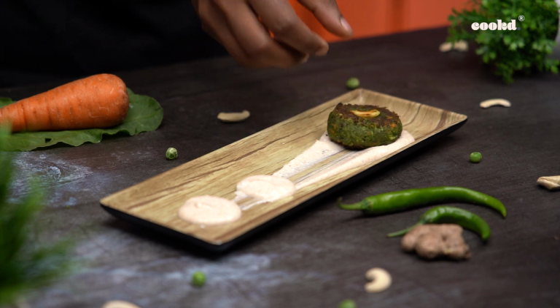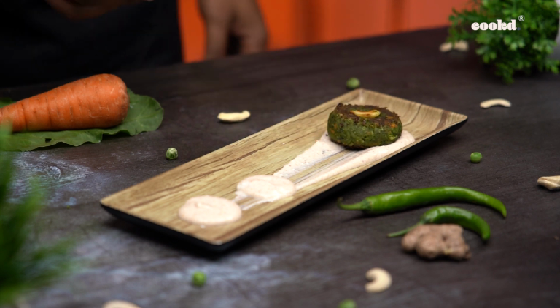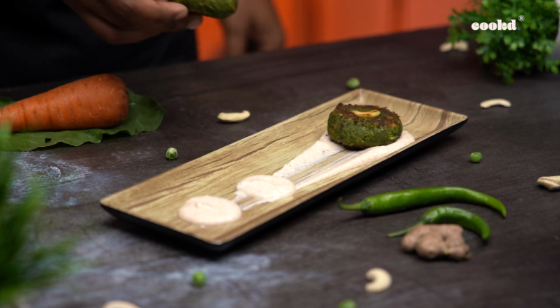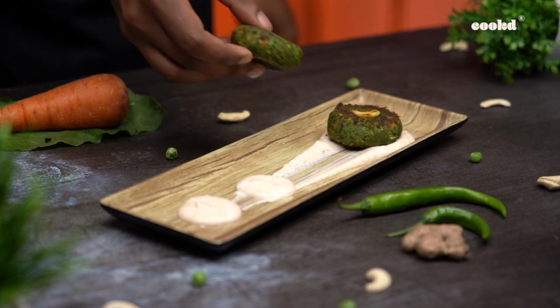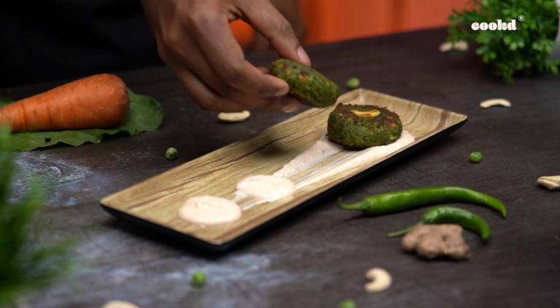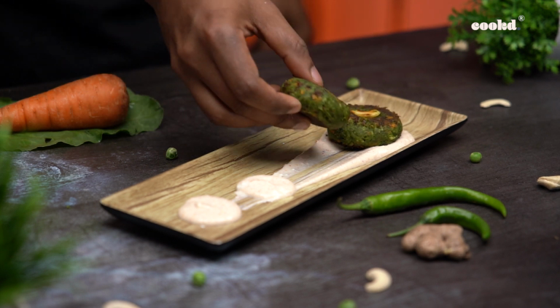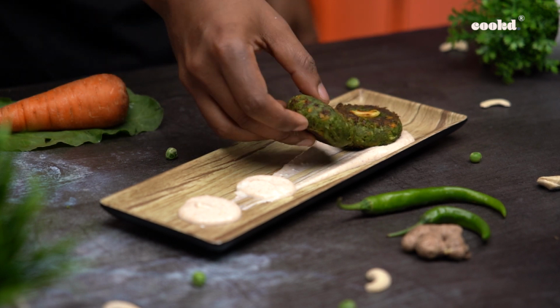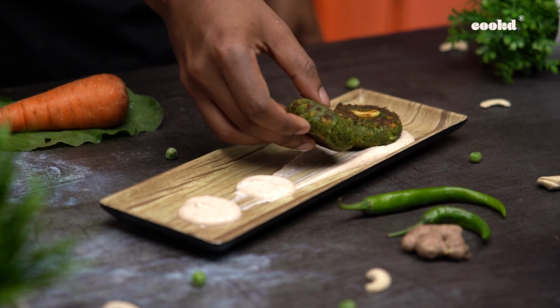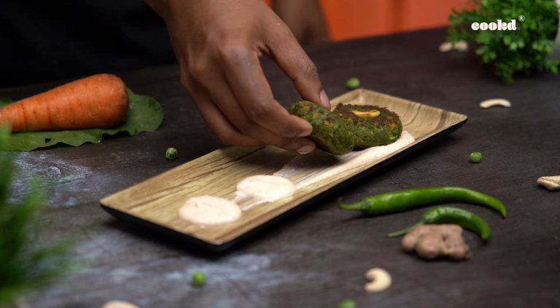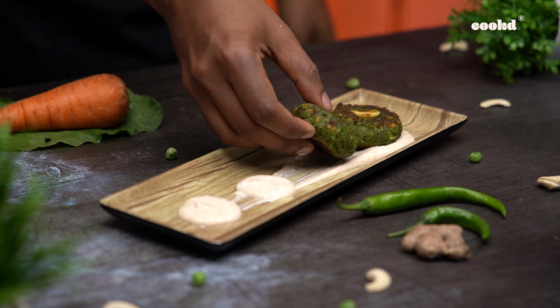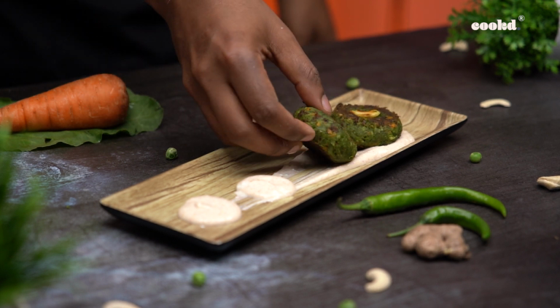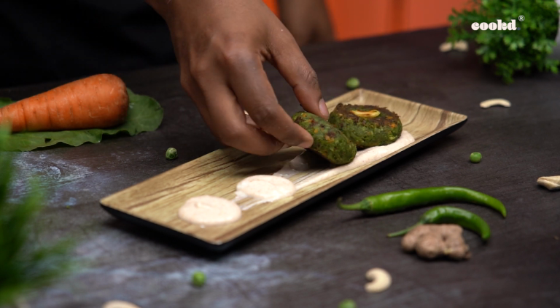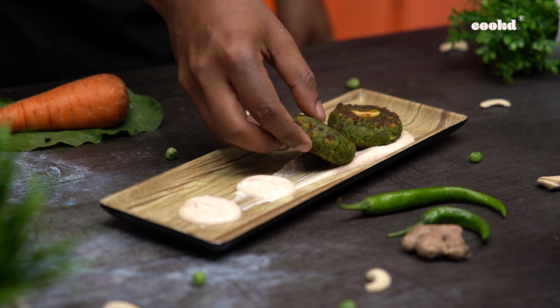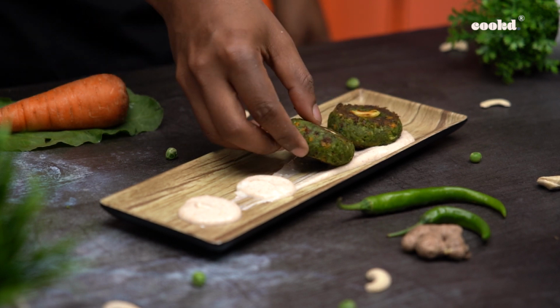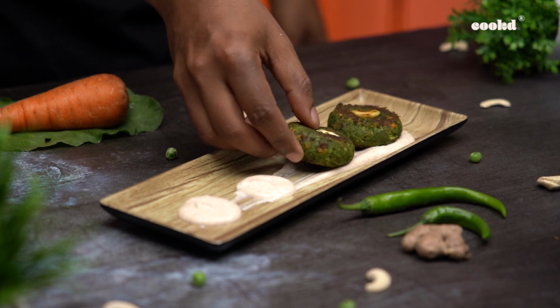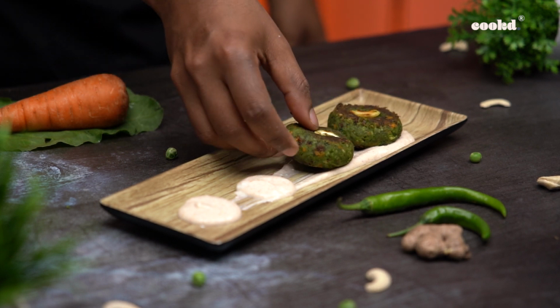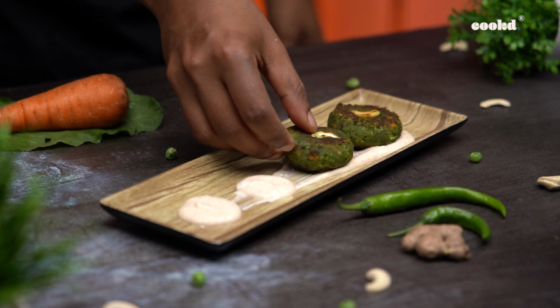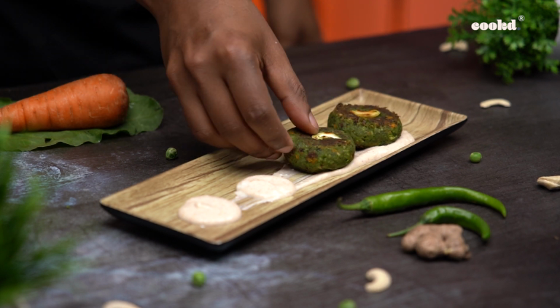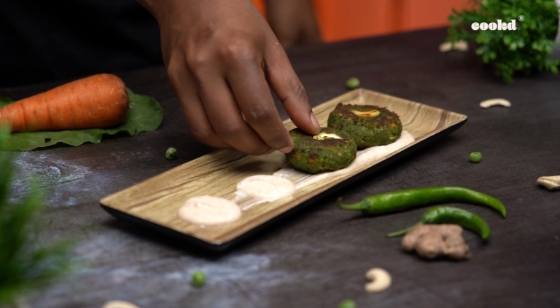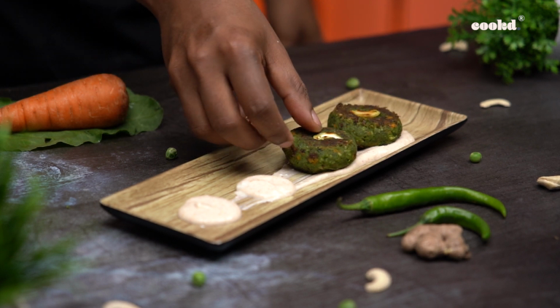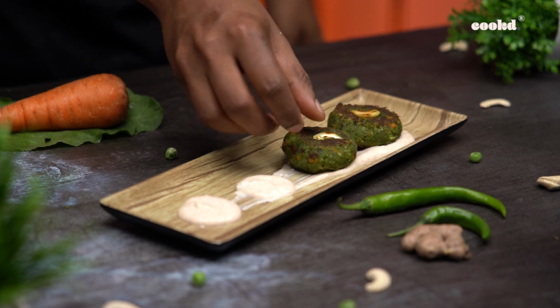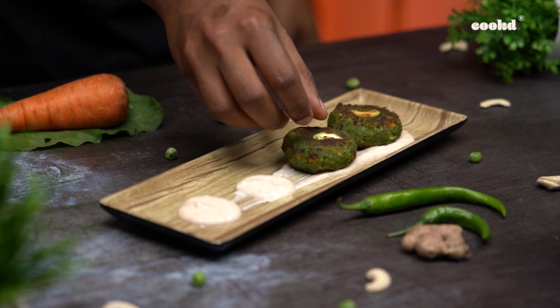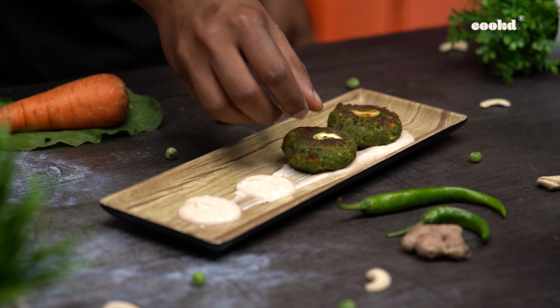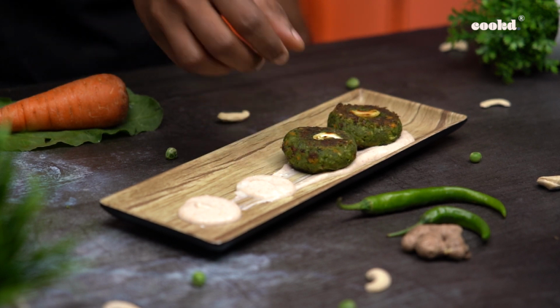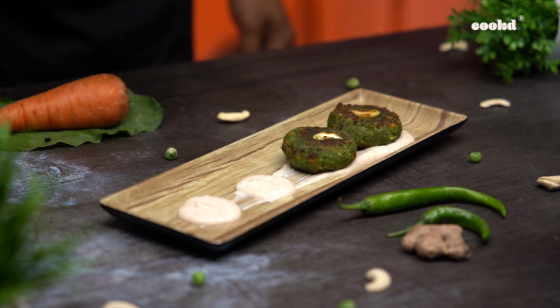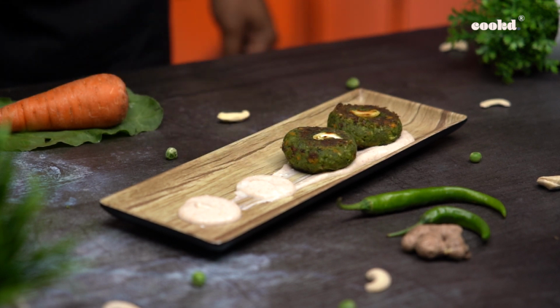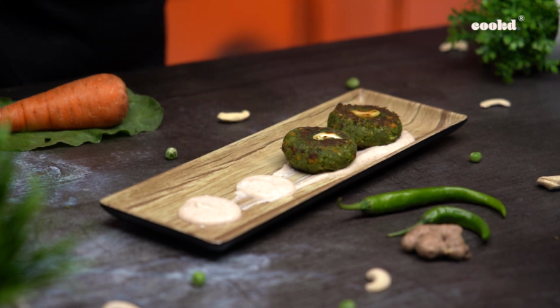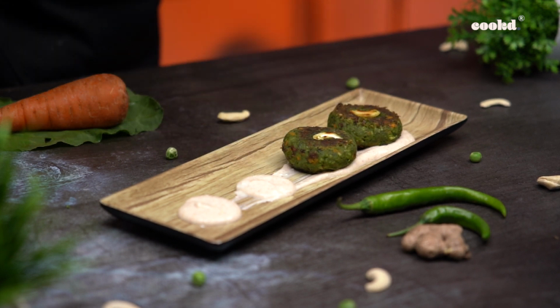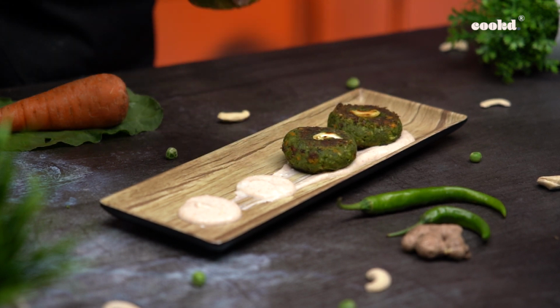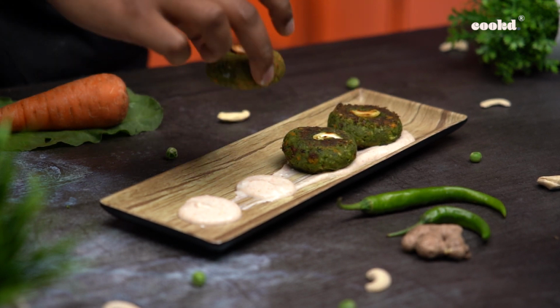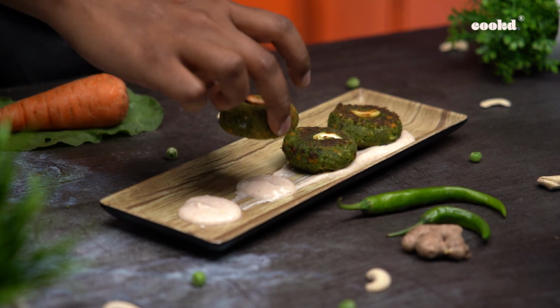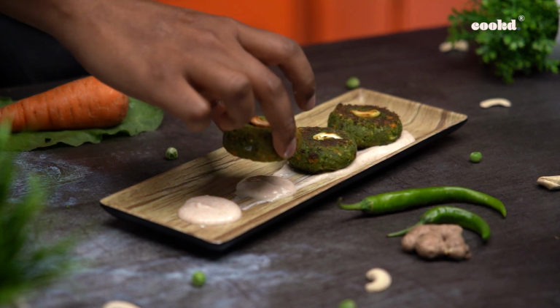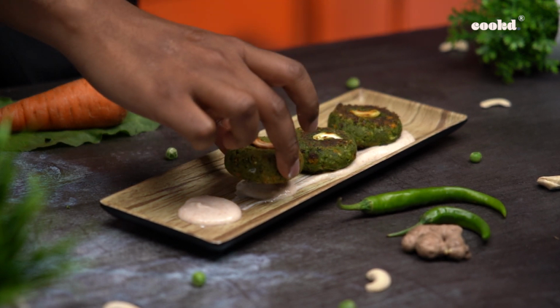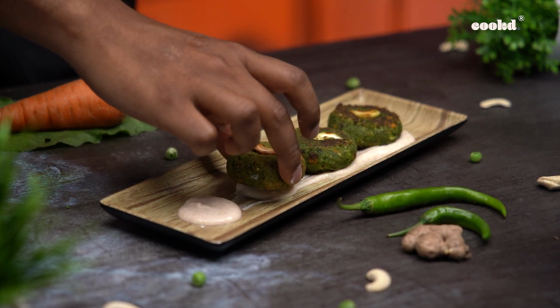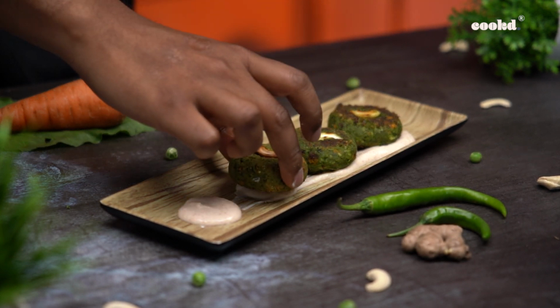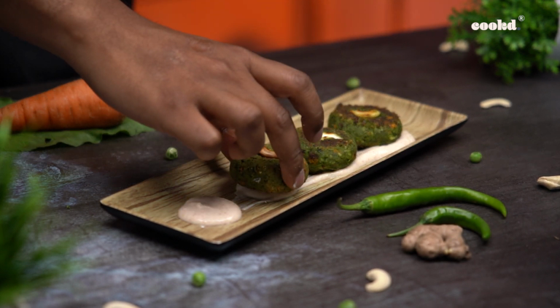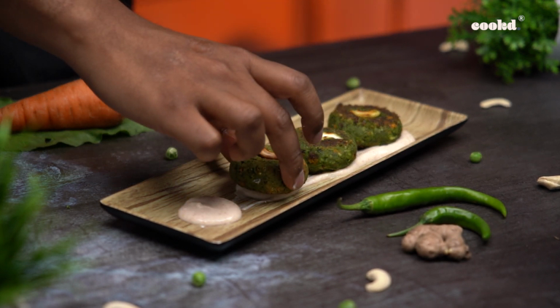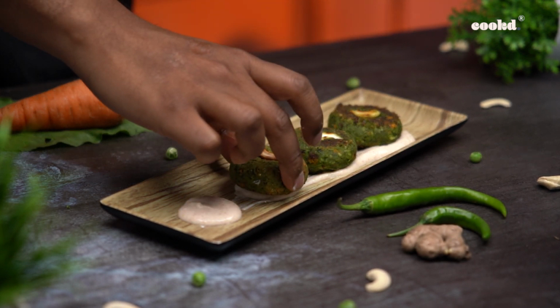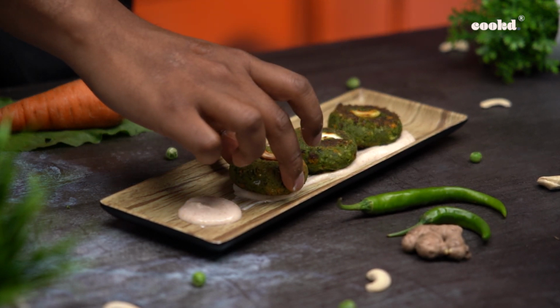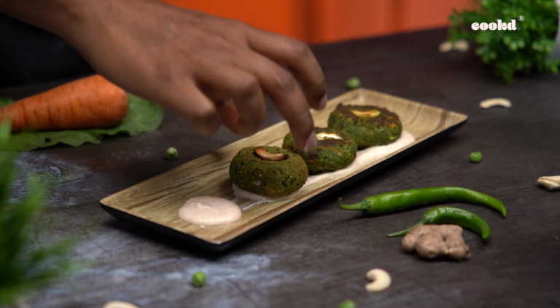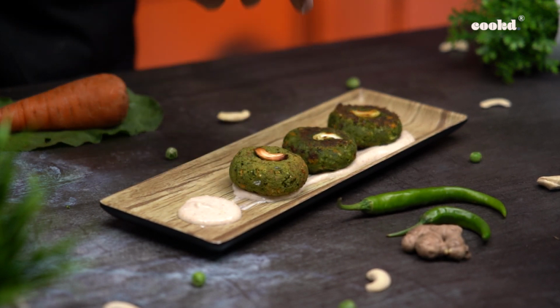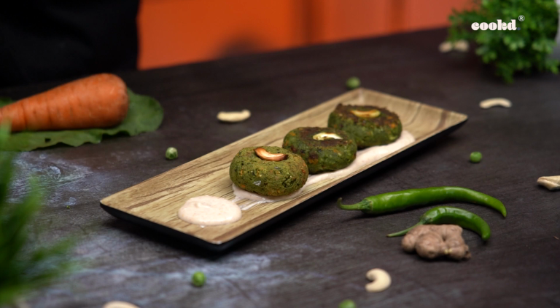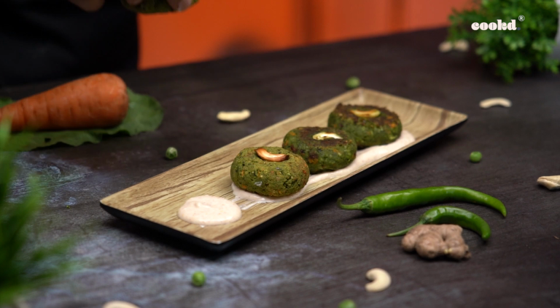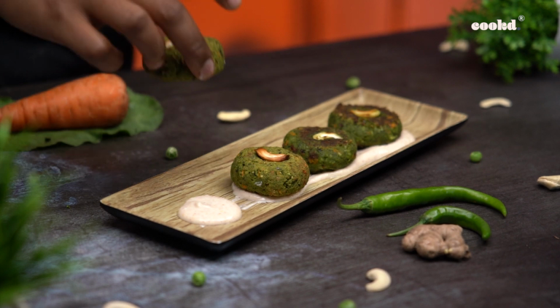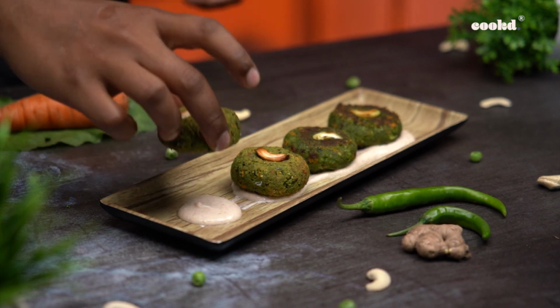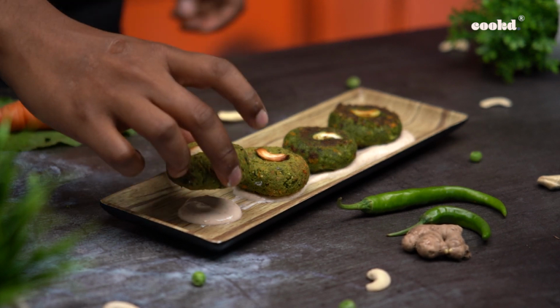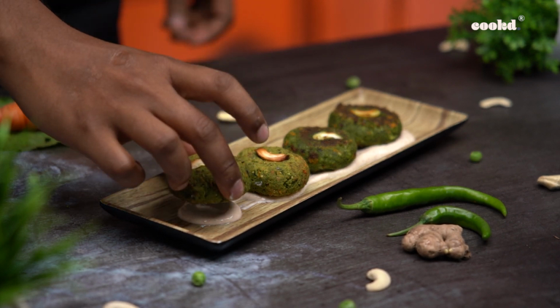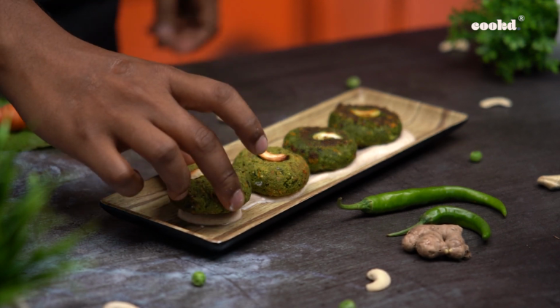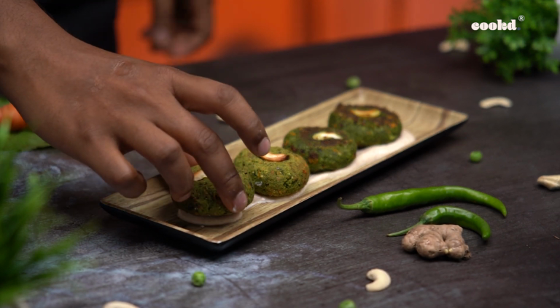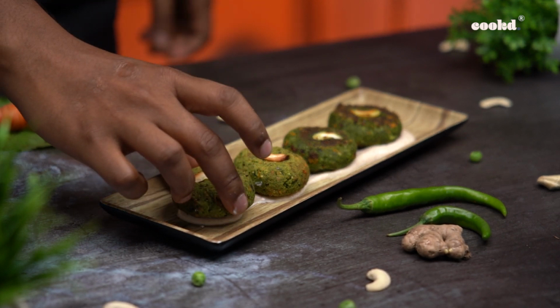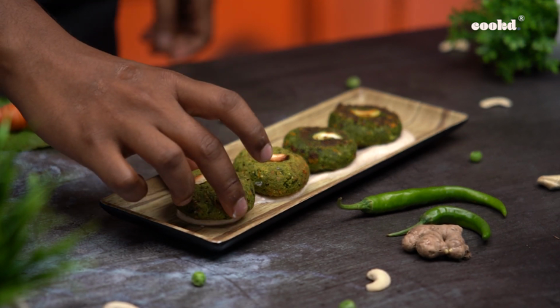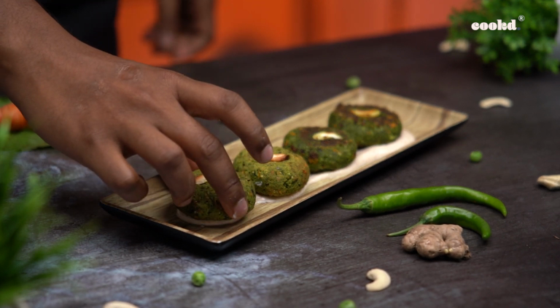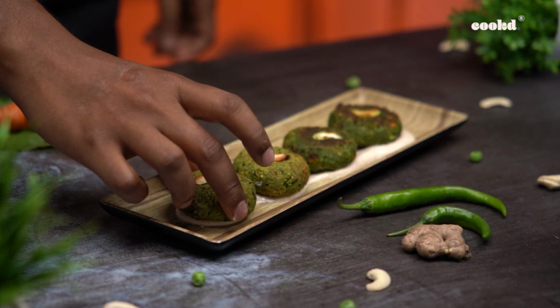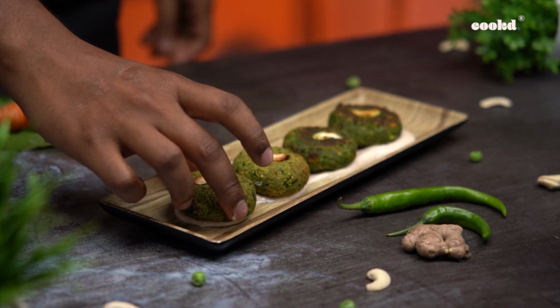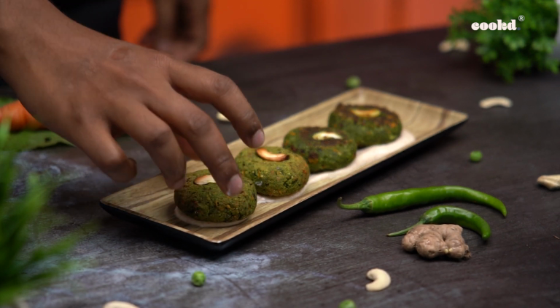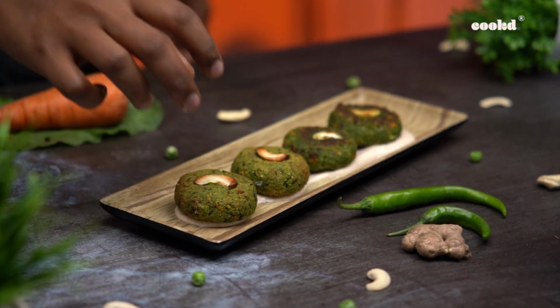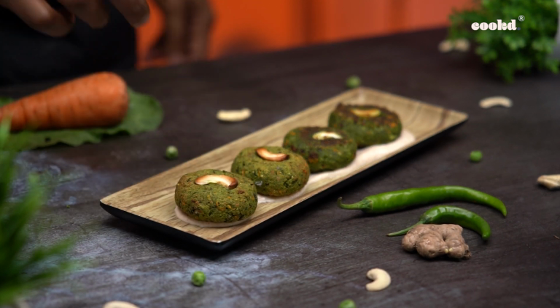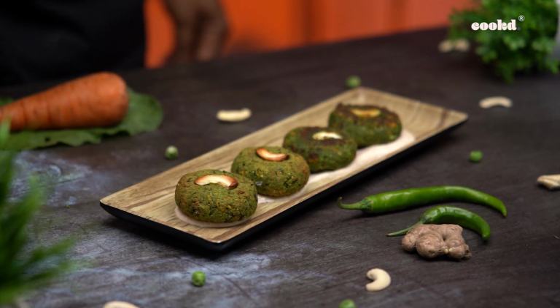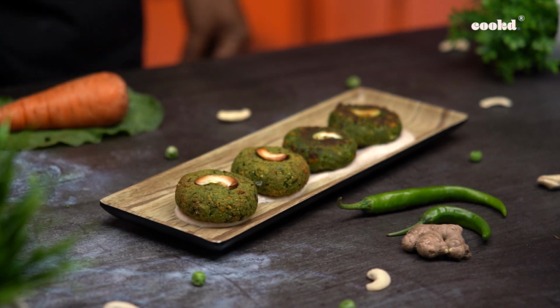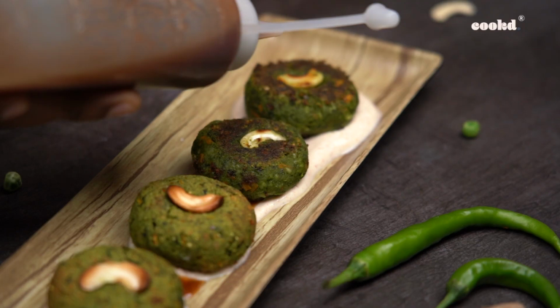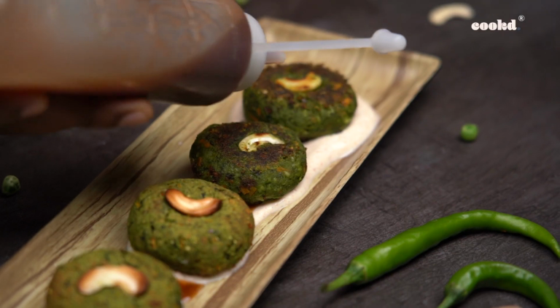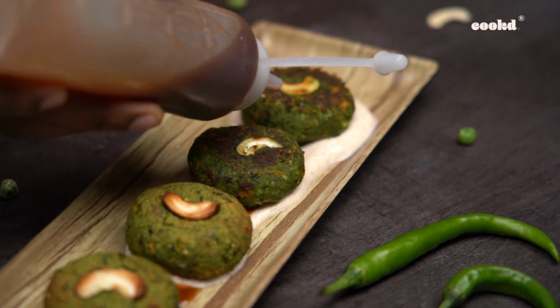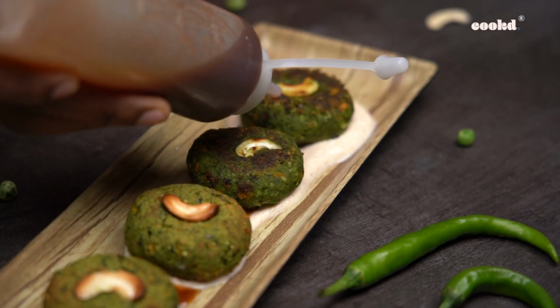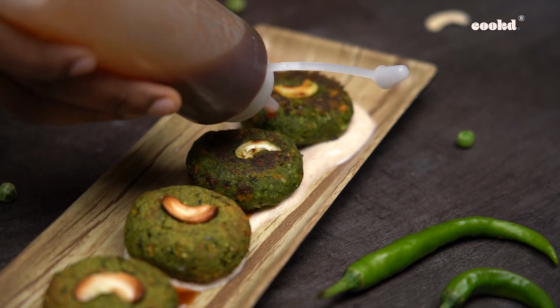You can even freeze these for up to a month, then fry them and enjoy. Happy cooking and don't forget to subscribe to Cook TV.